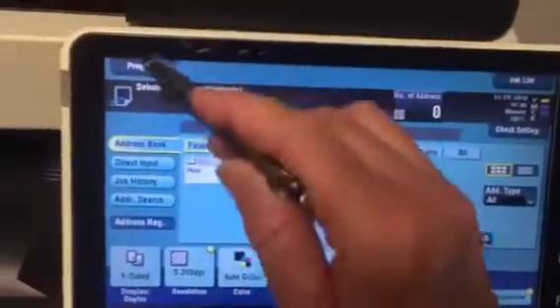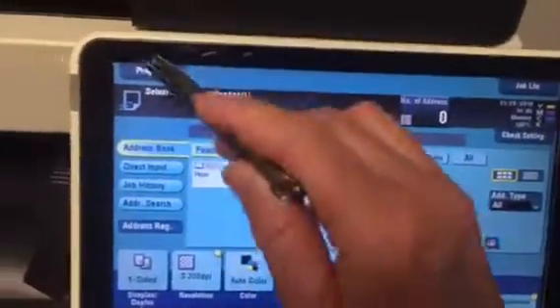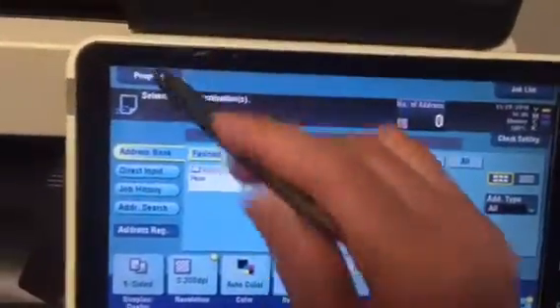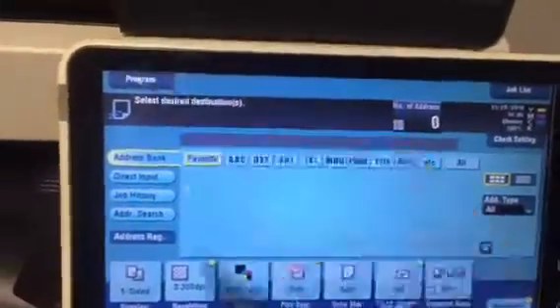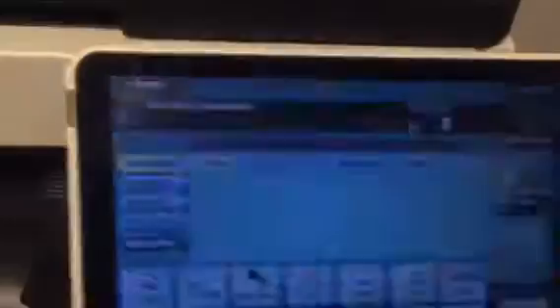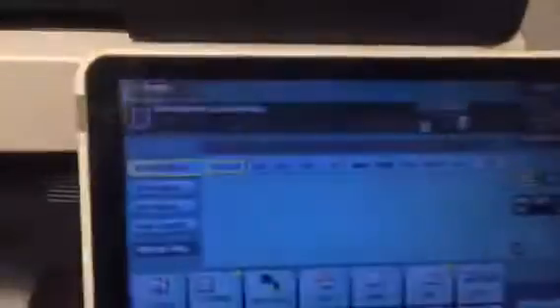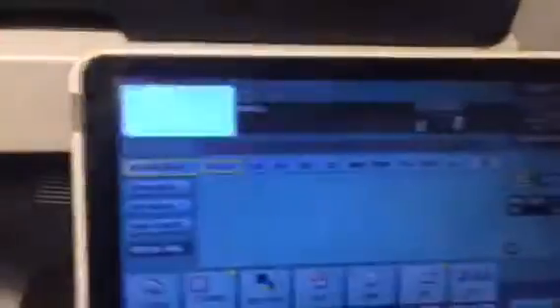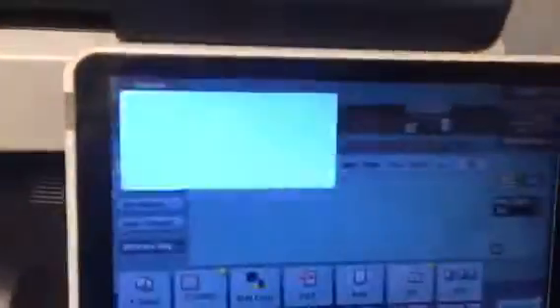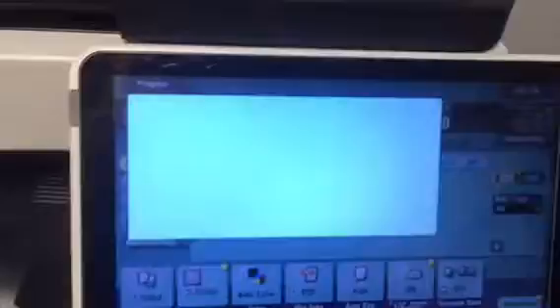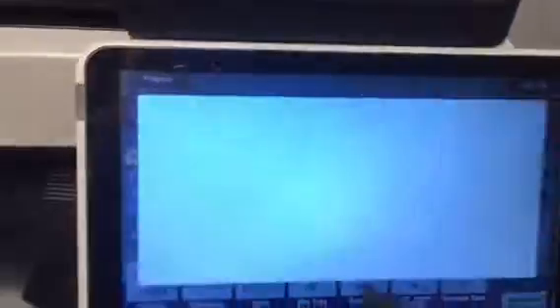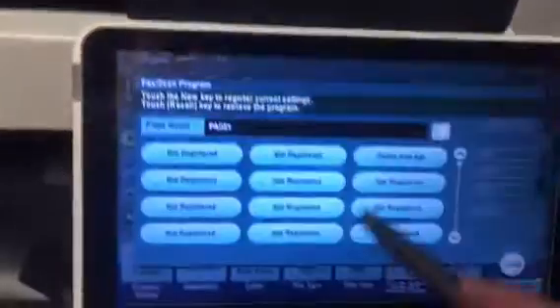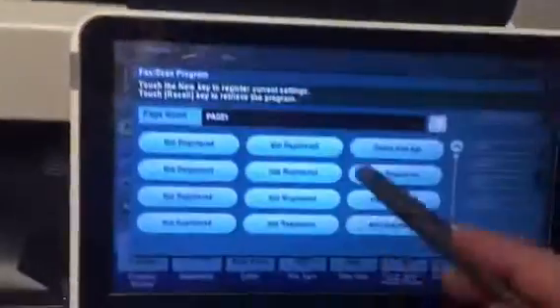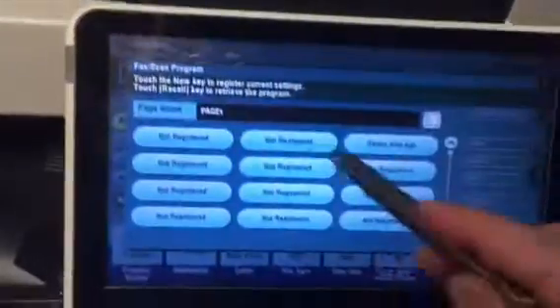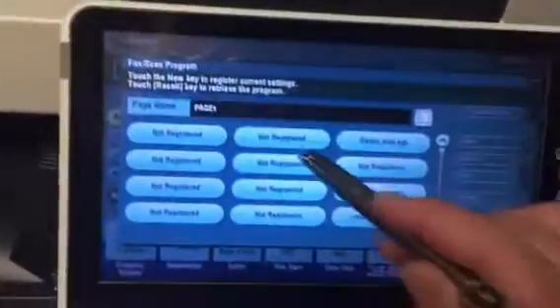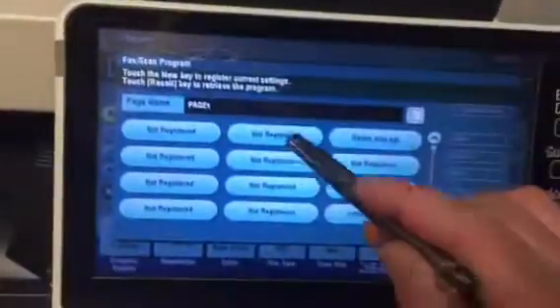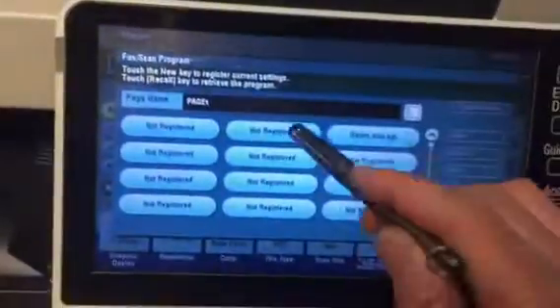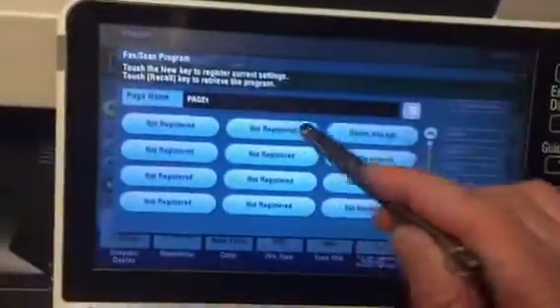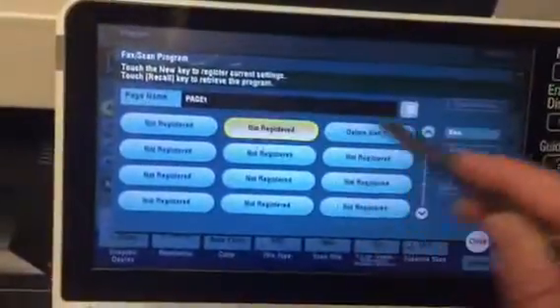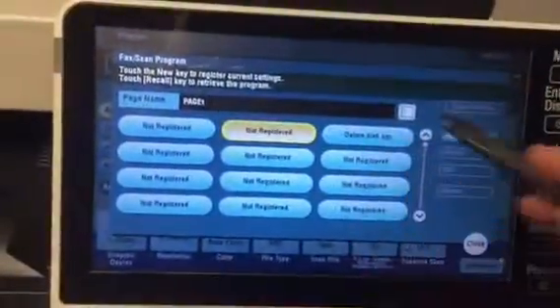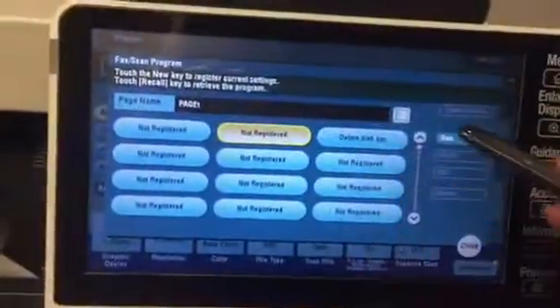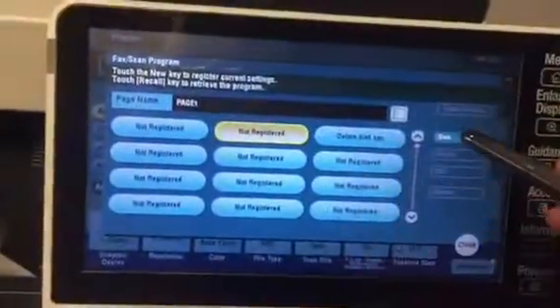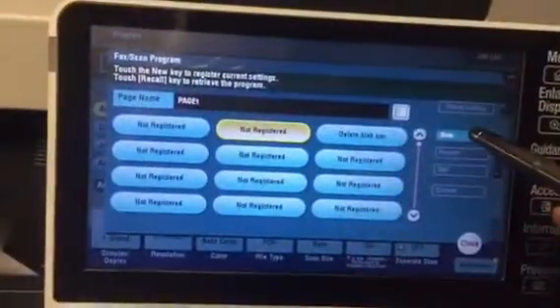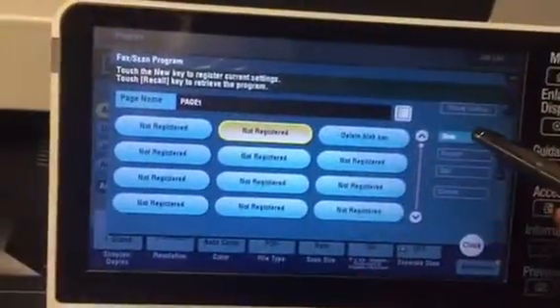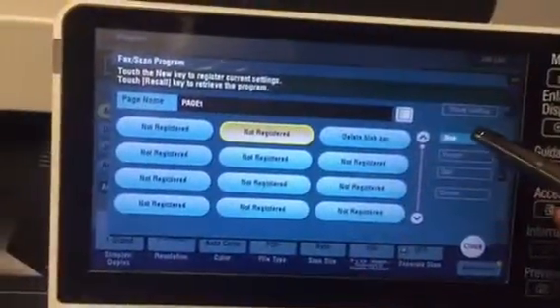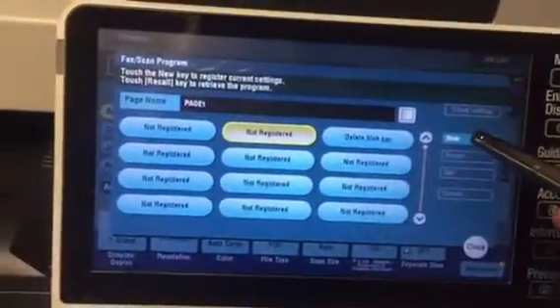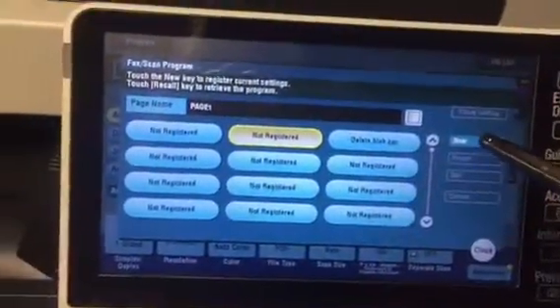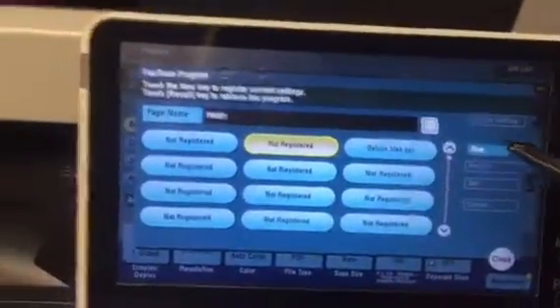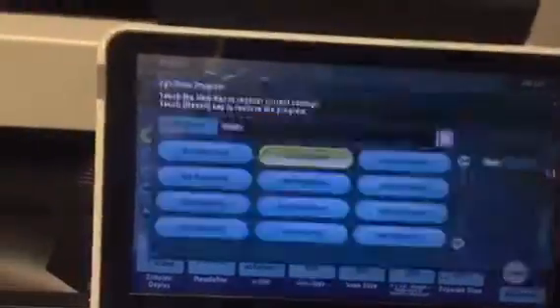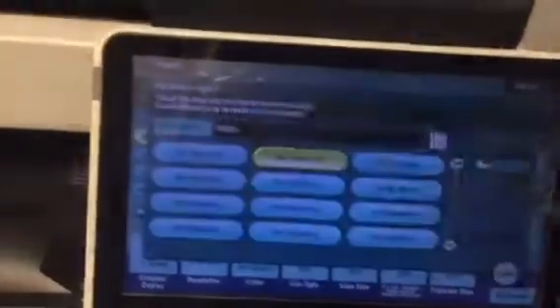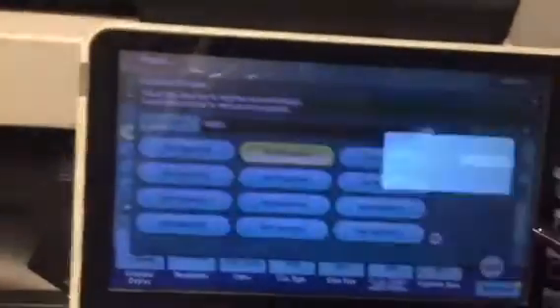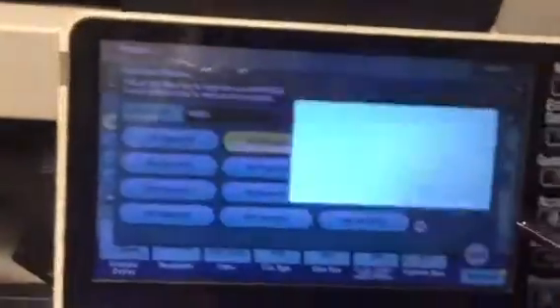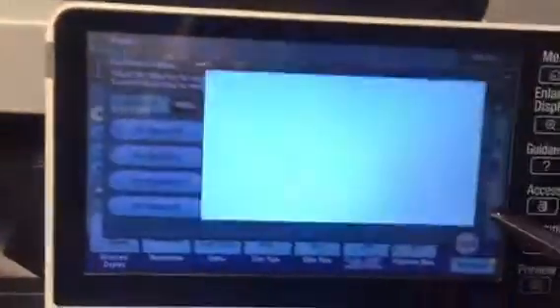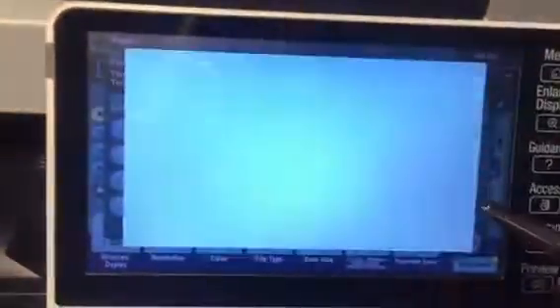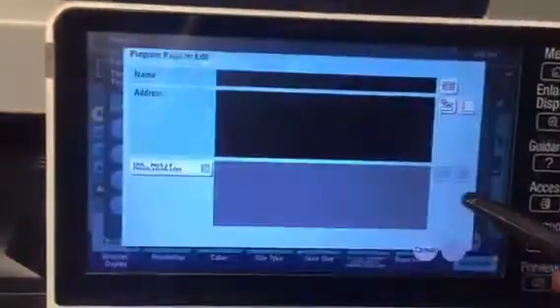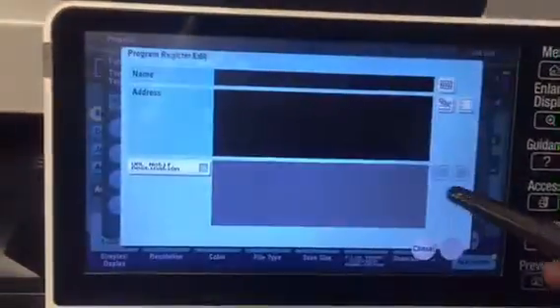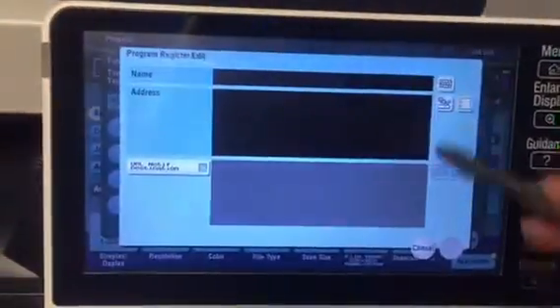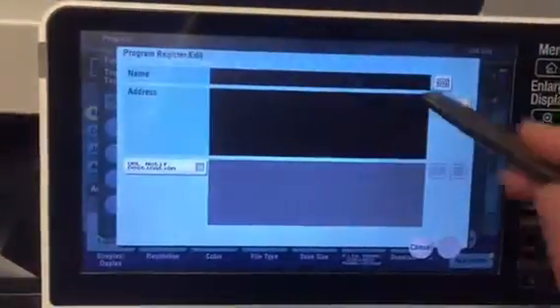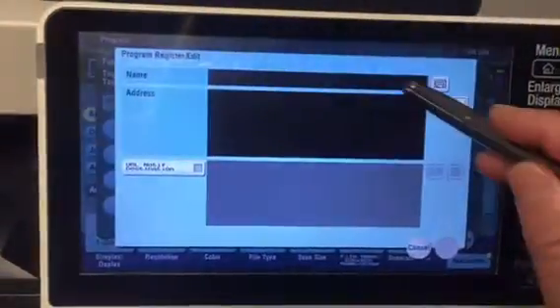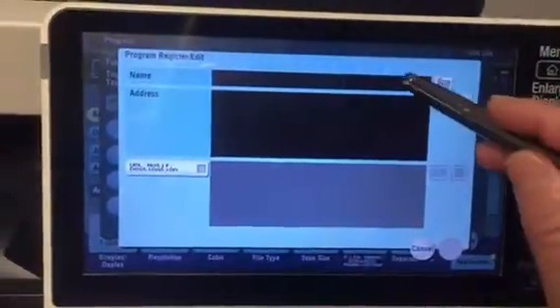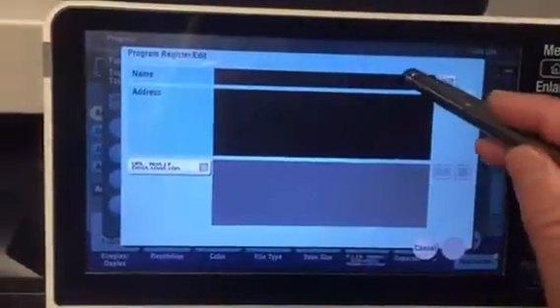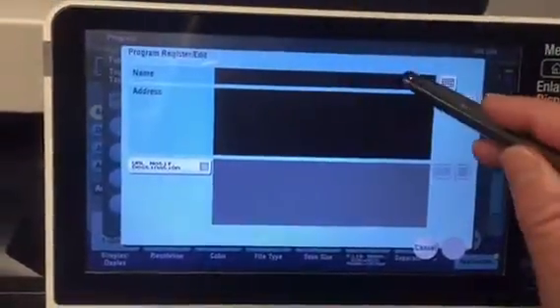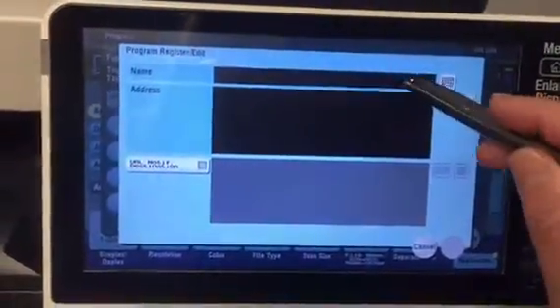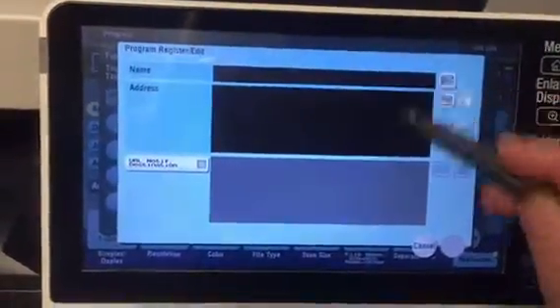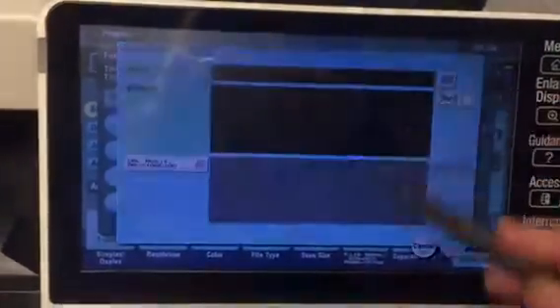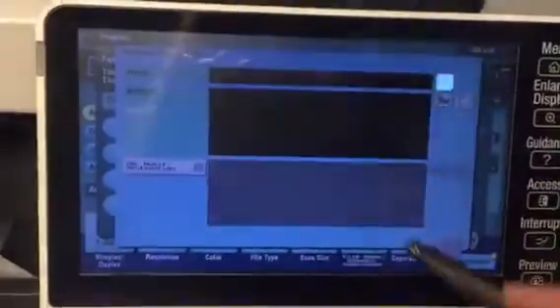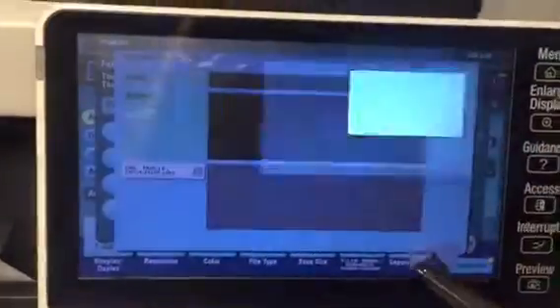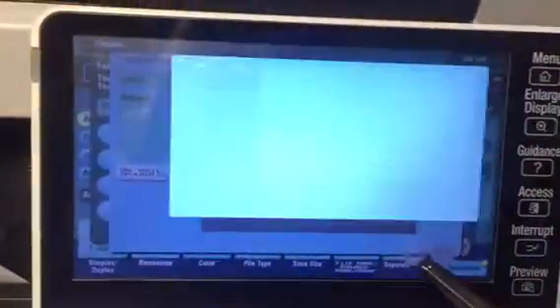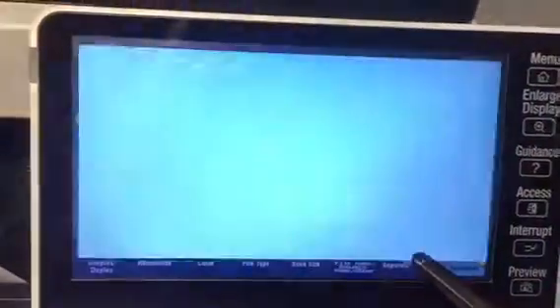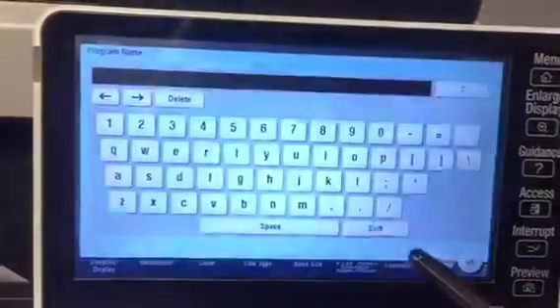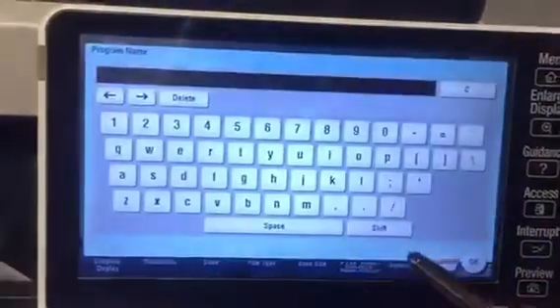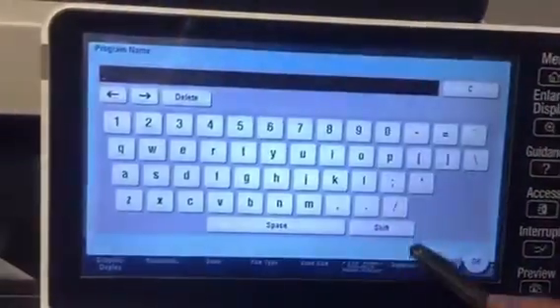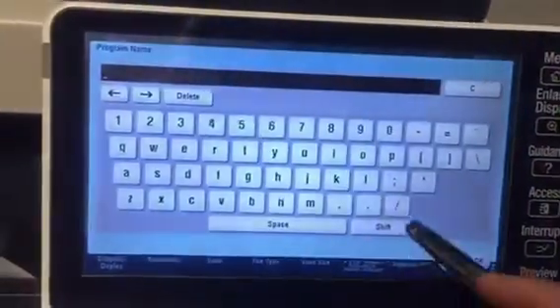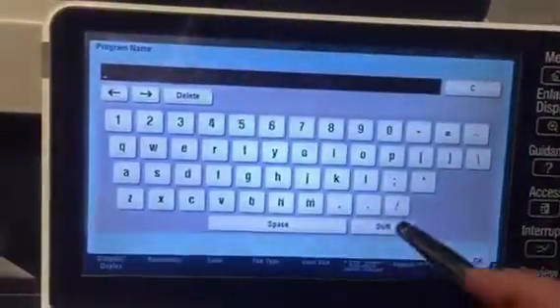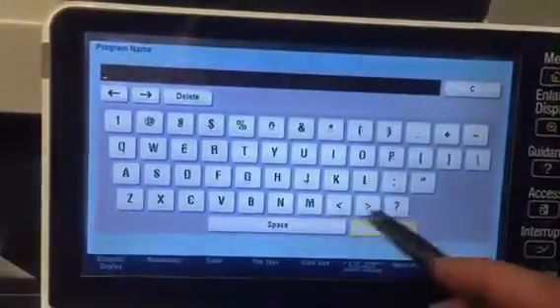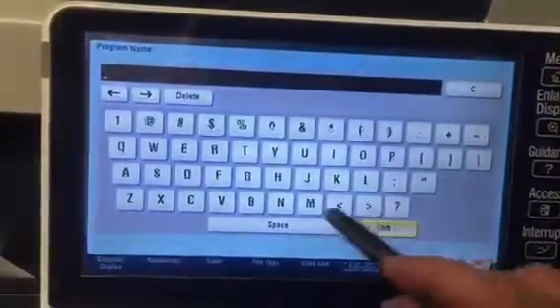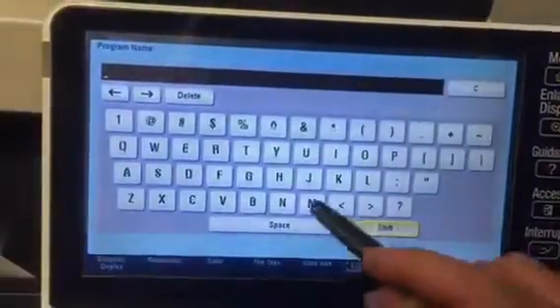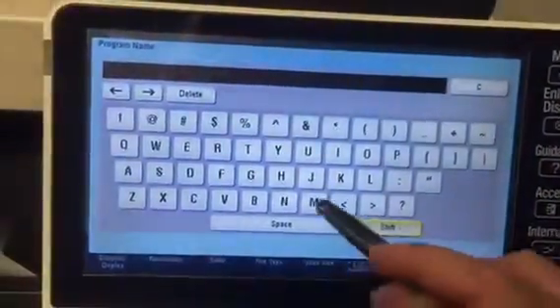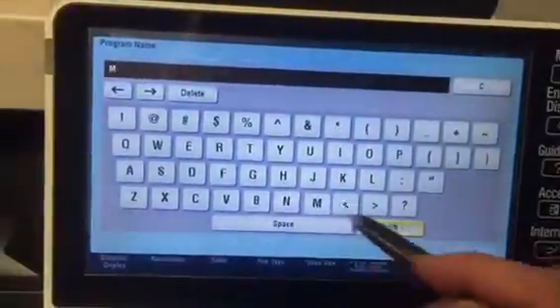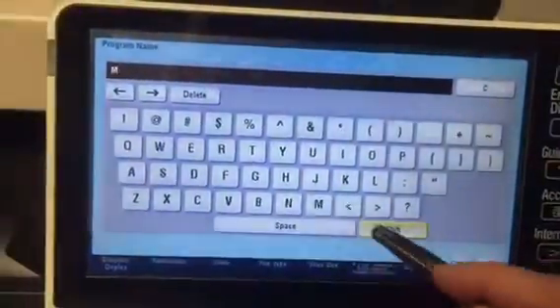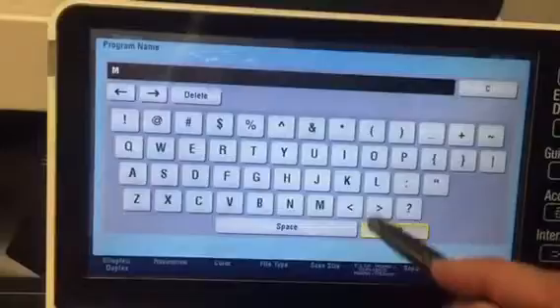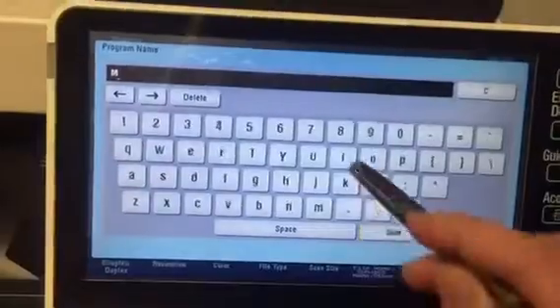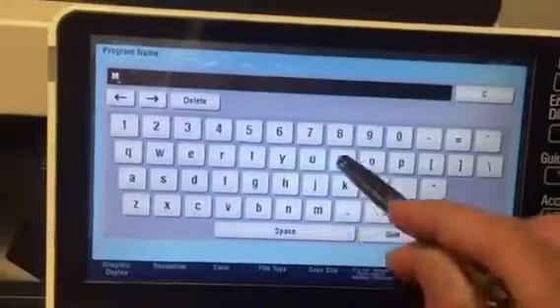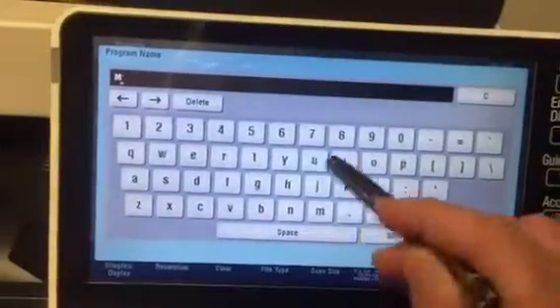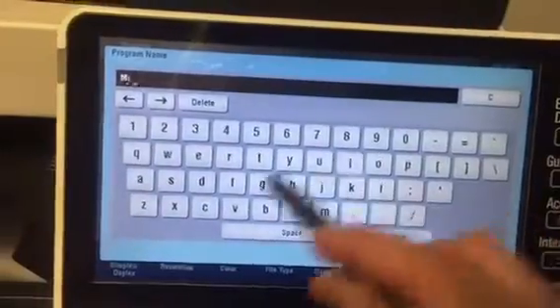Now I'm going to go to program. I'm going to name that mixed sizes.